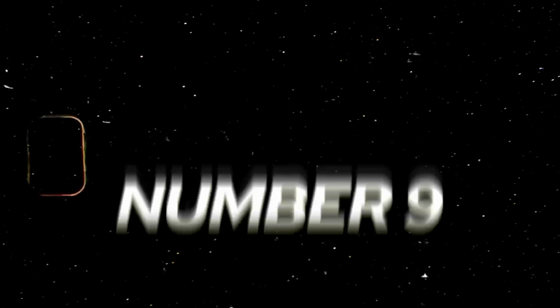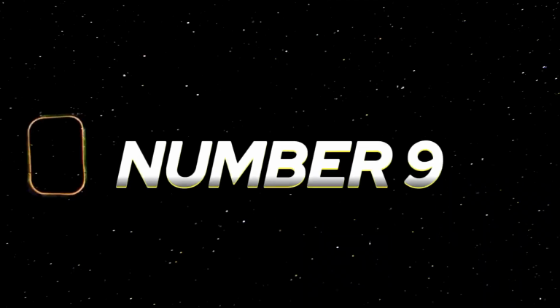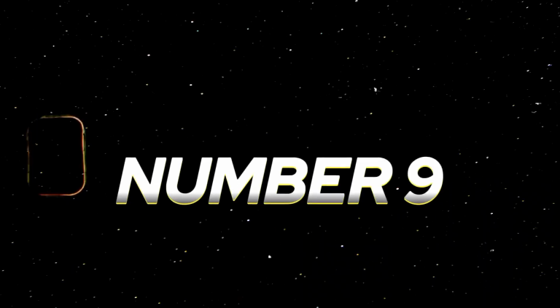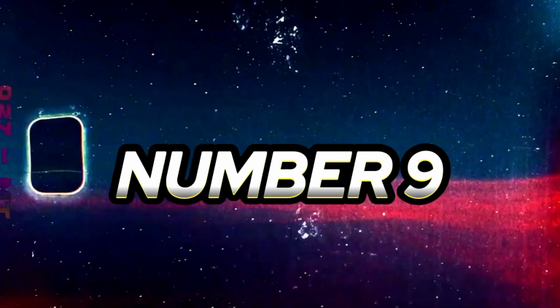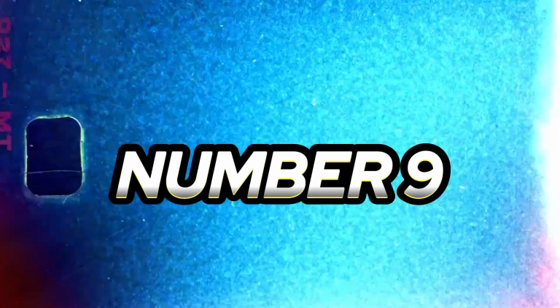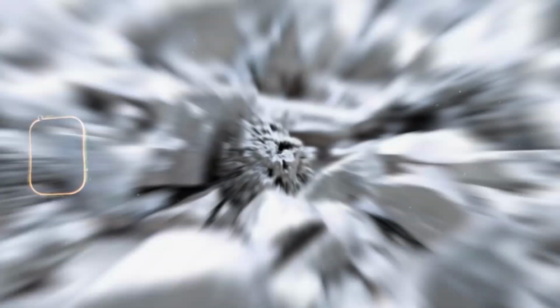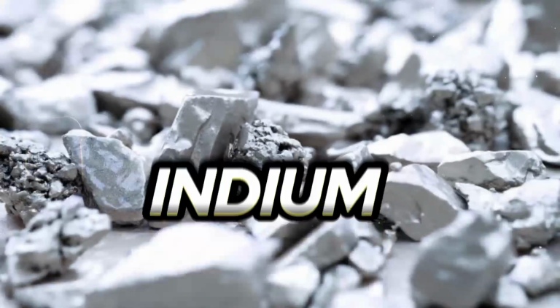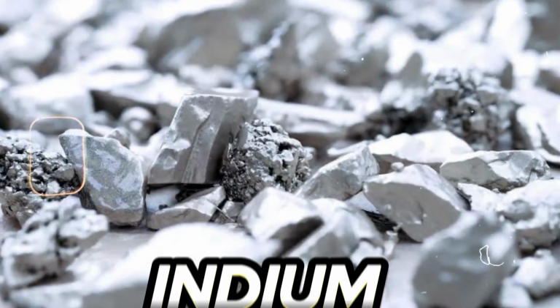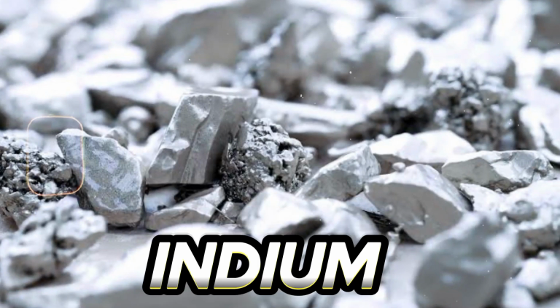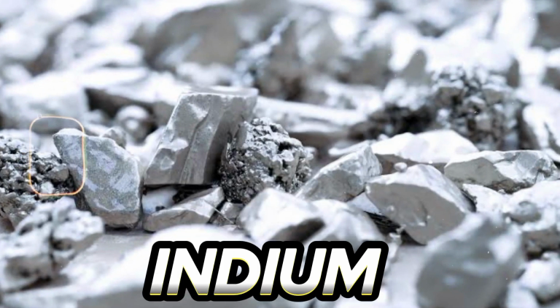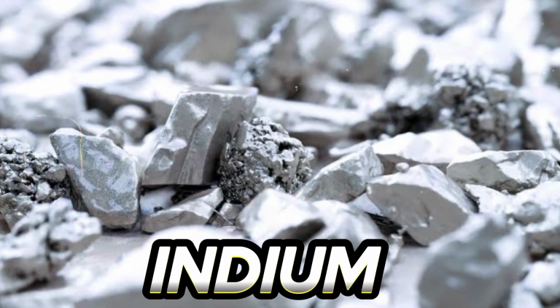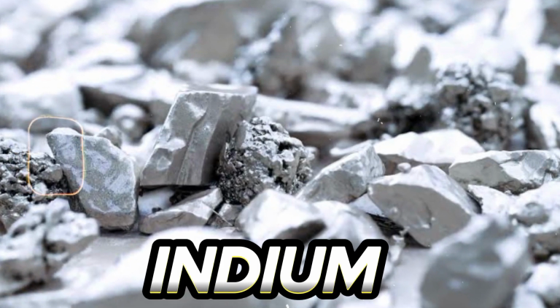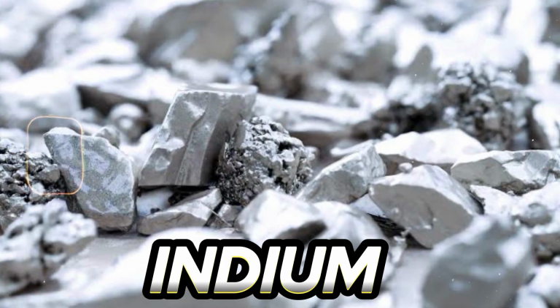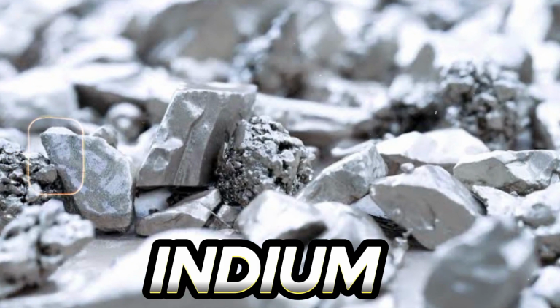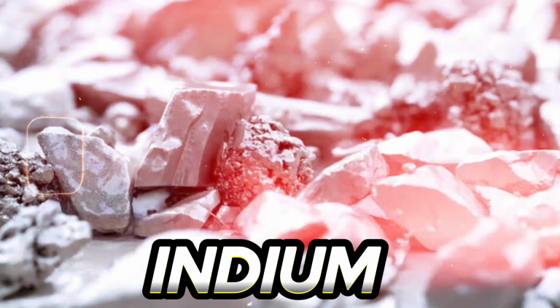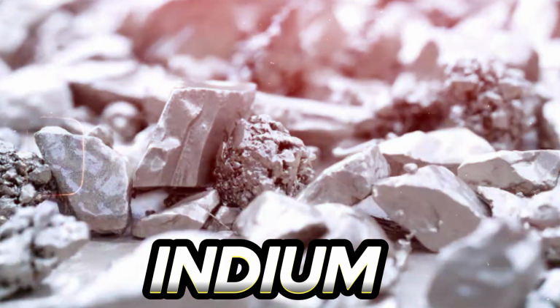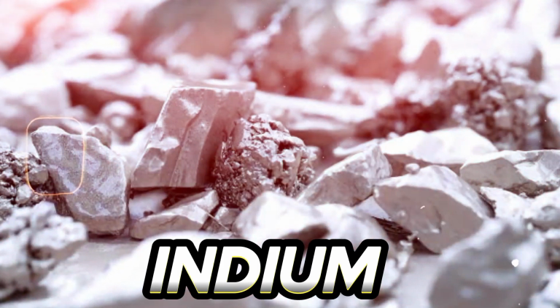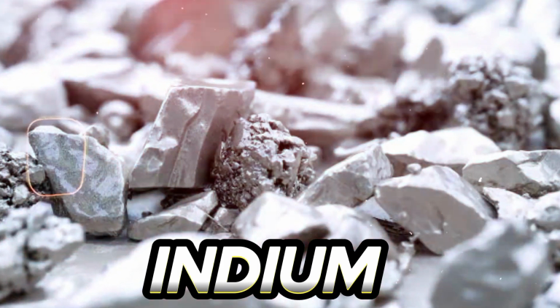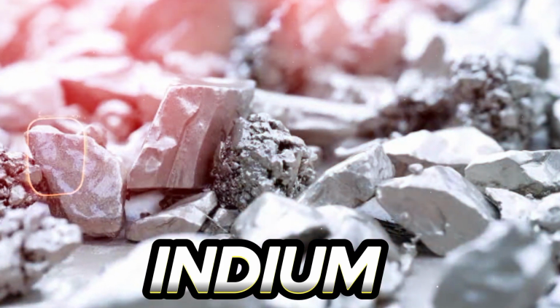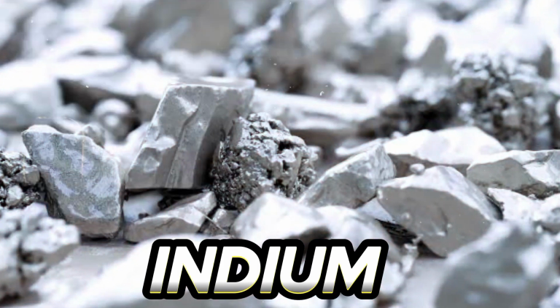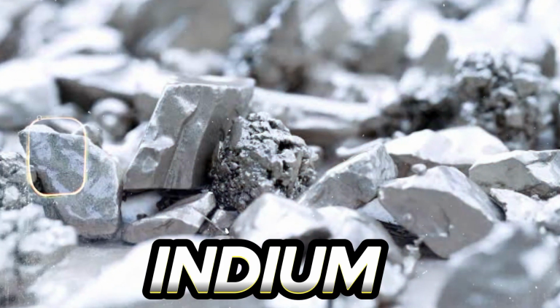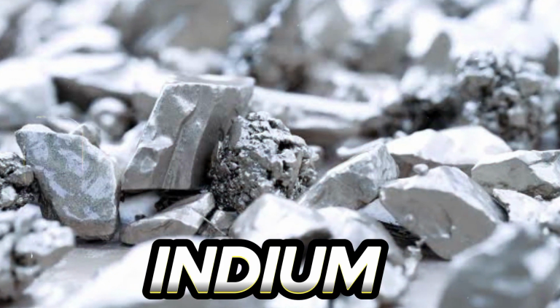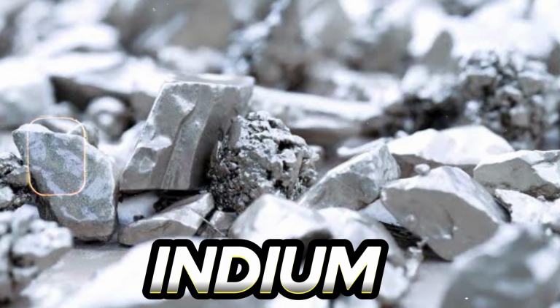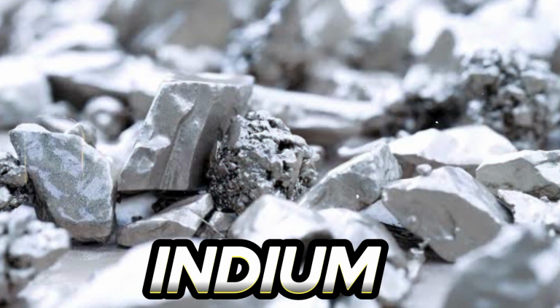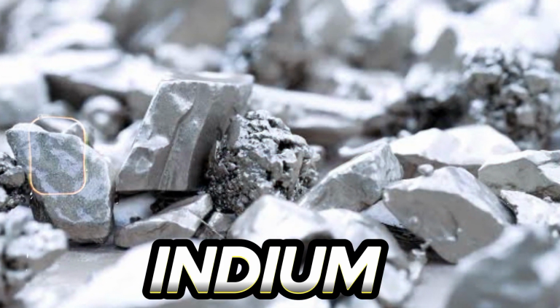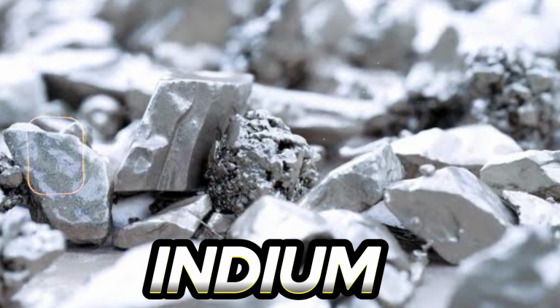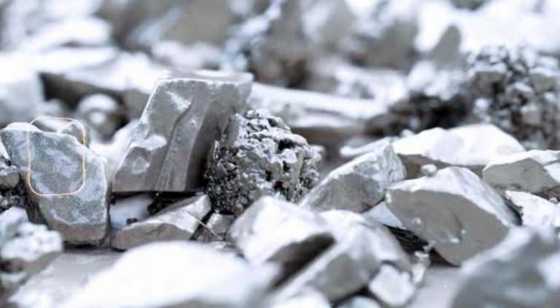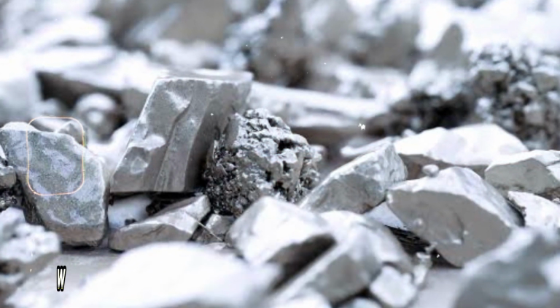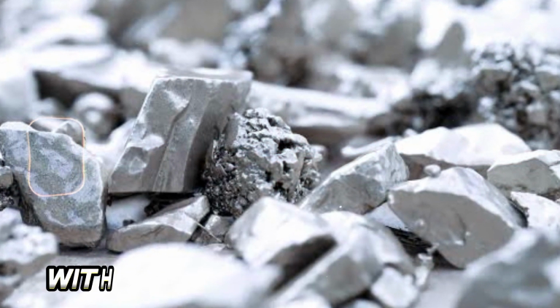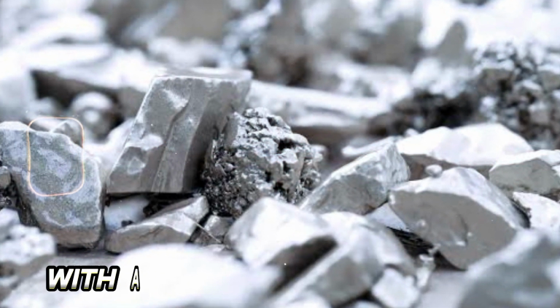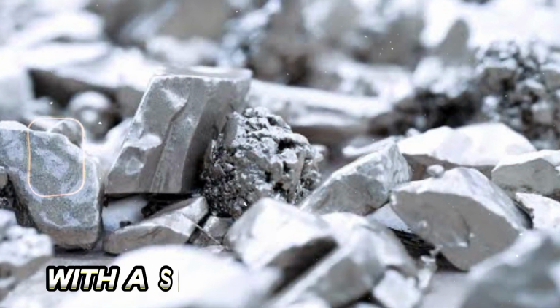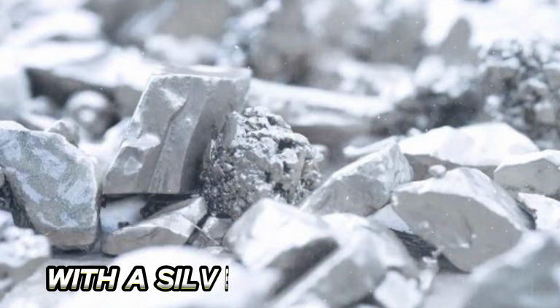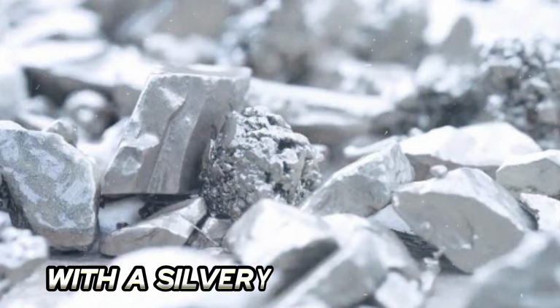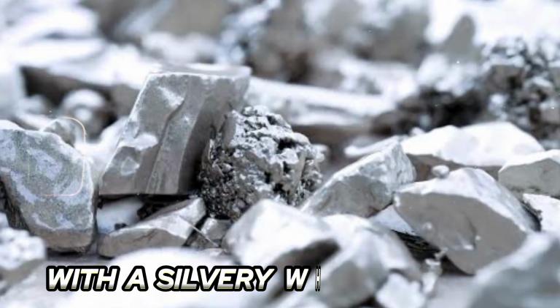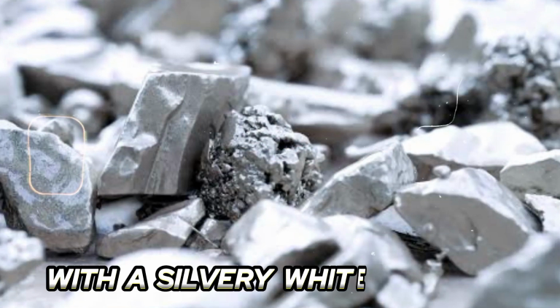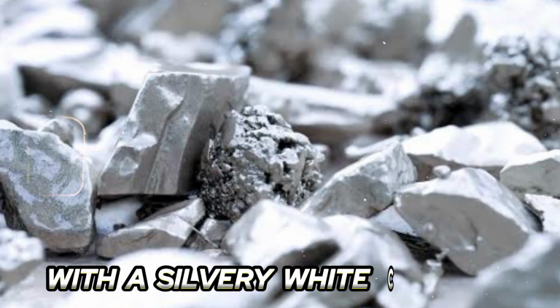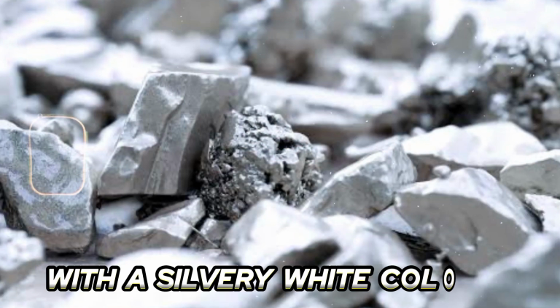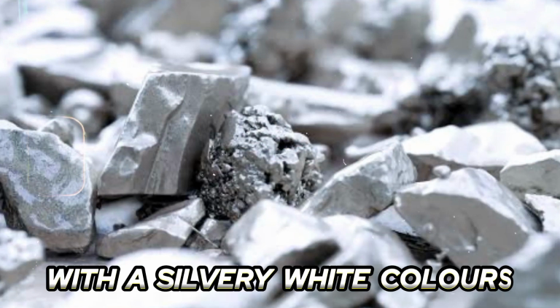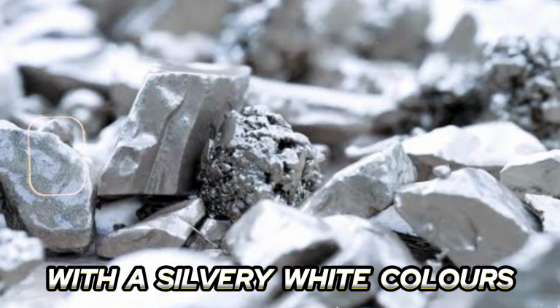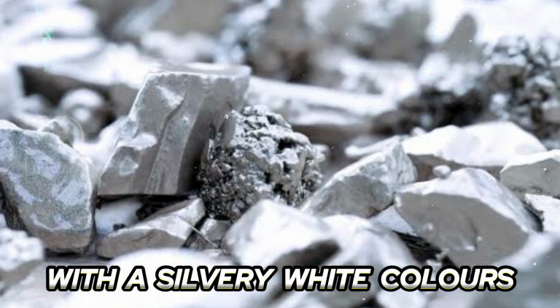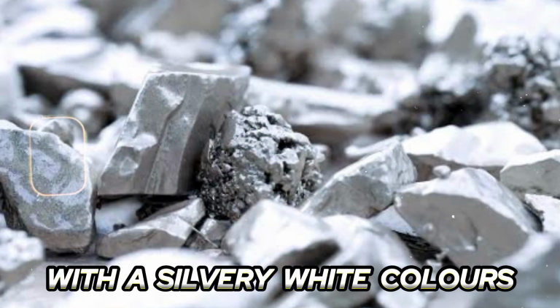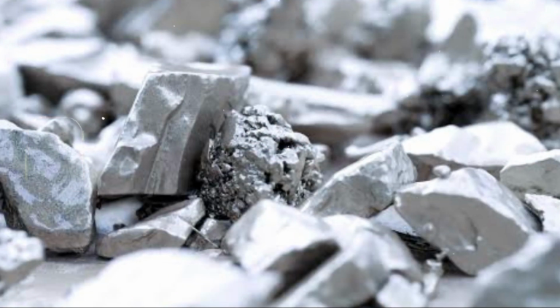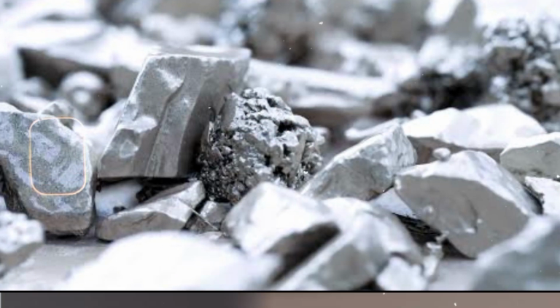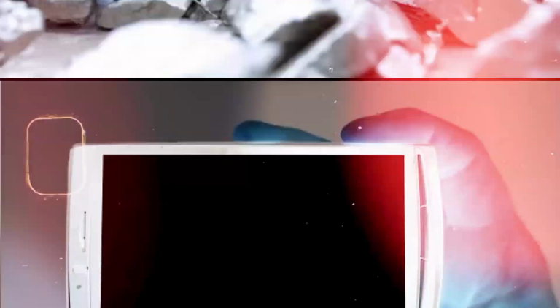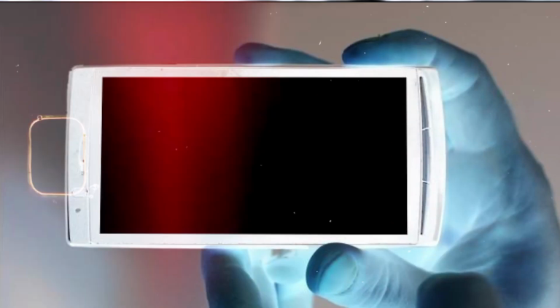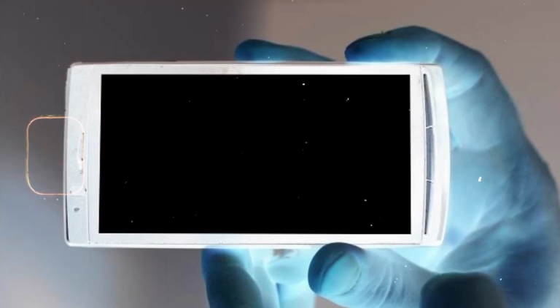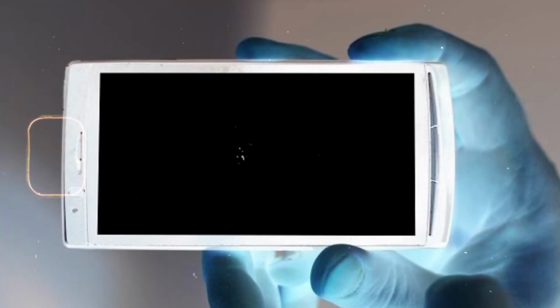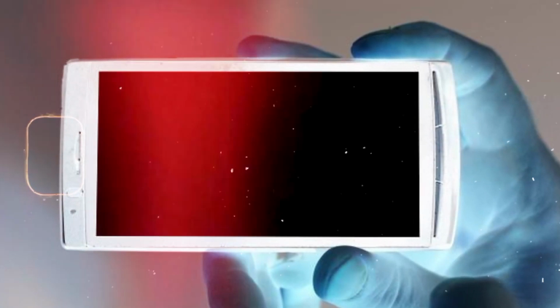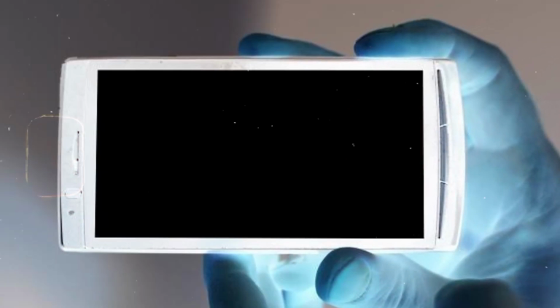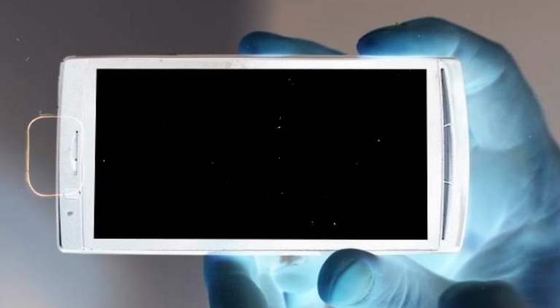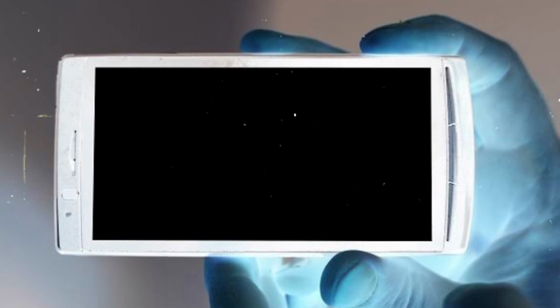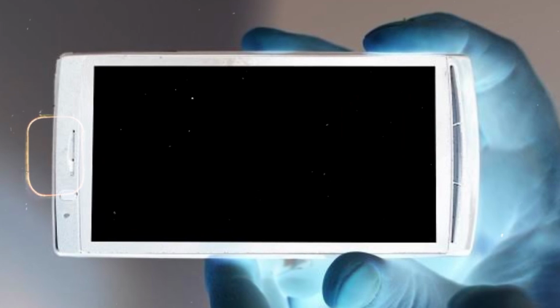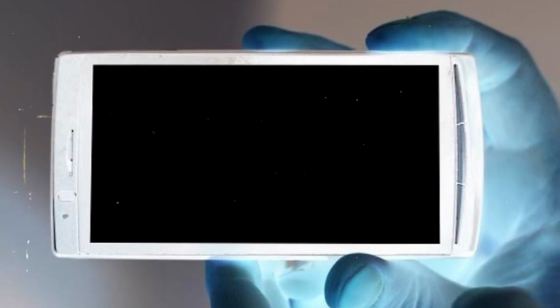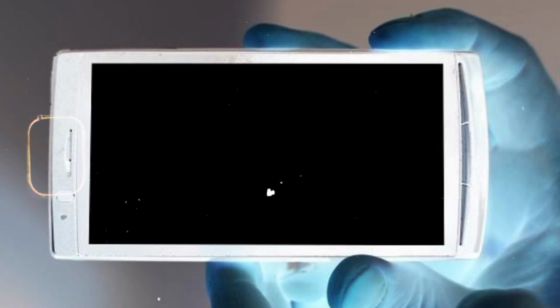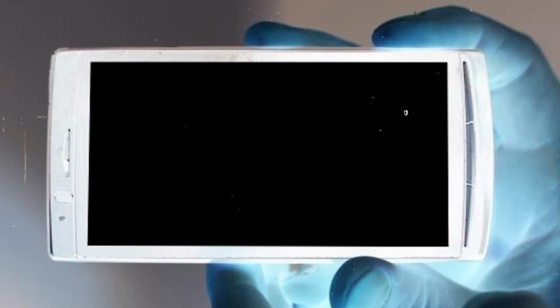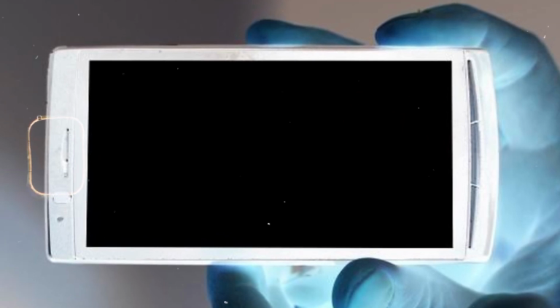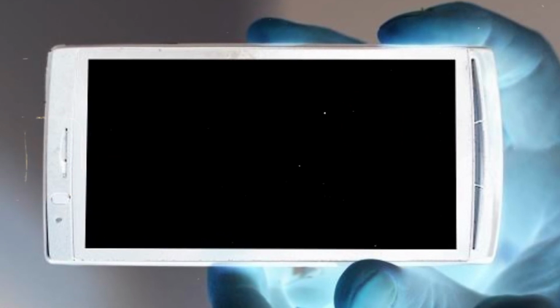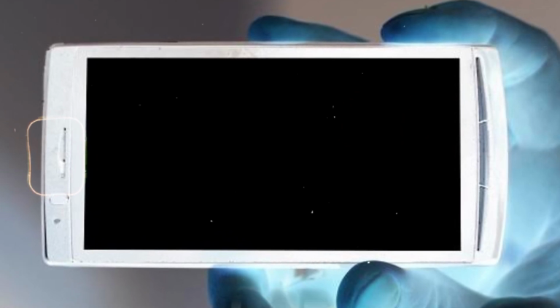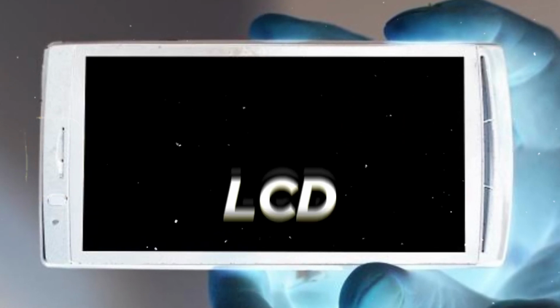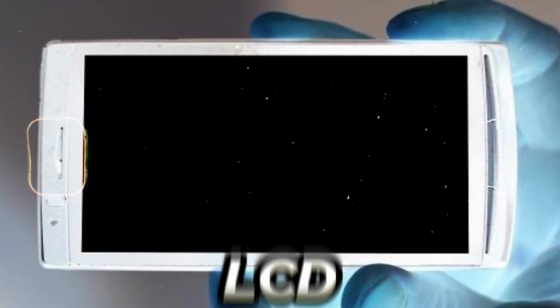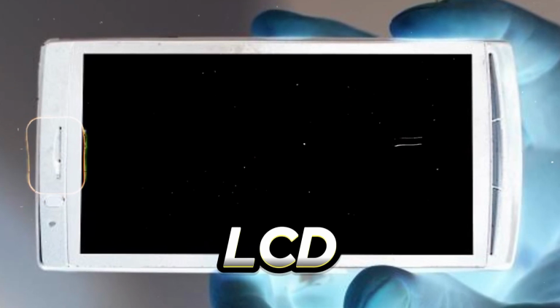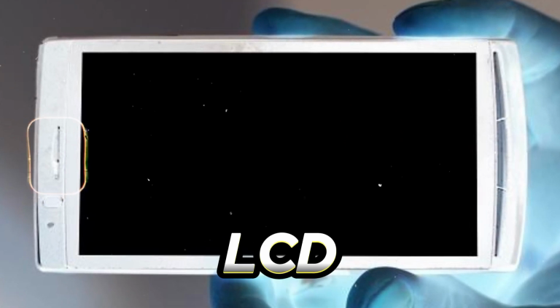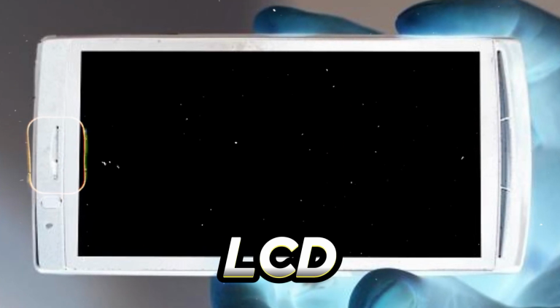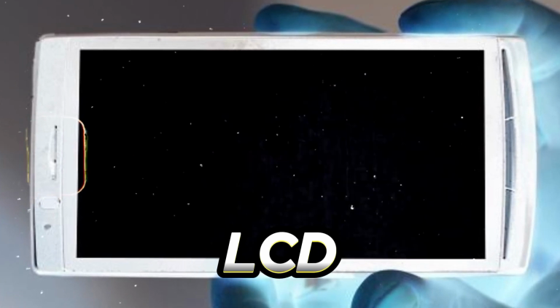Number nine: Indium is a soft, malleable metal with a silvery white color. It is used in the production of LCD screens, solar panels, and semiconductors.